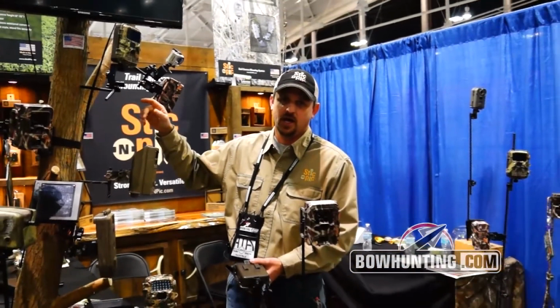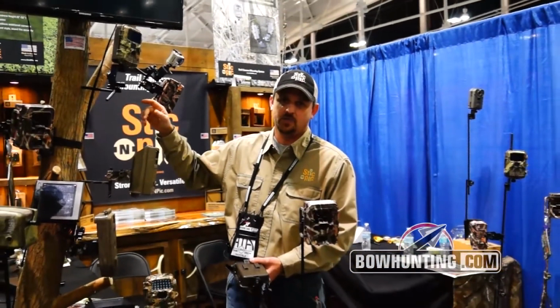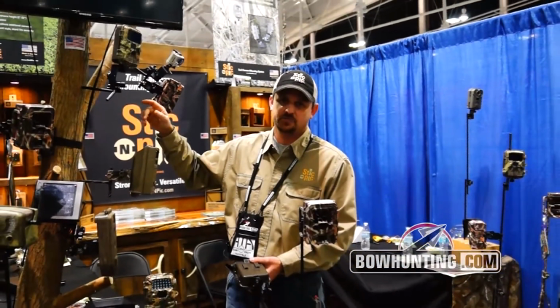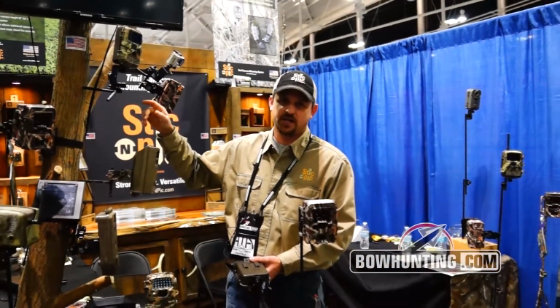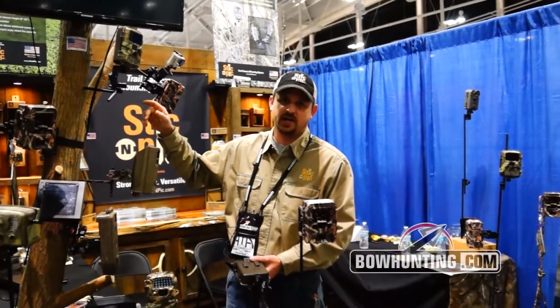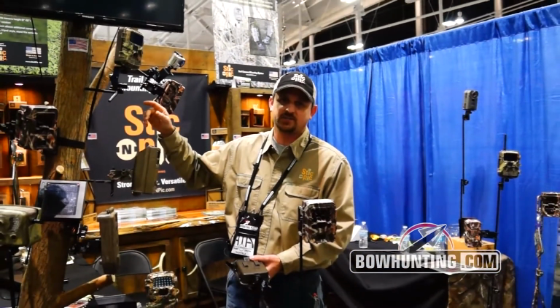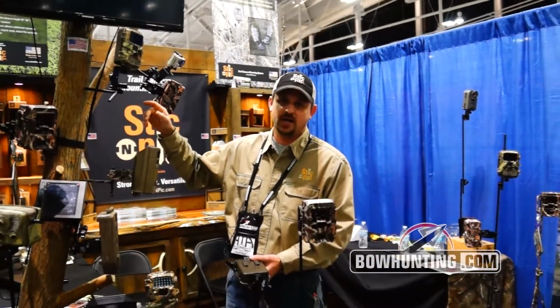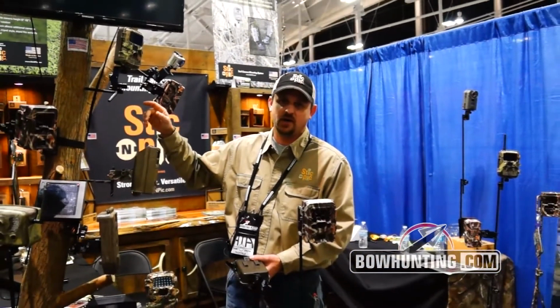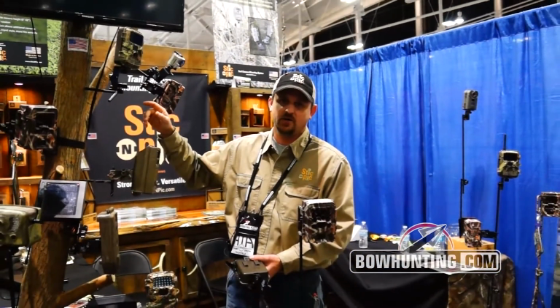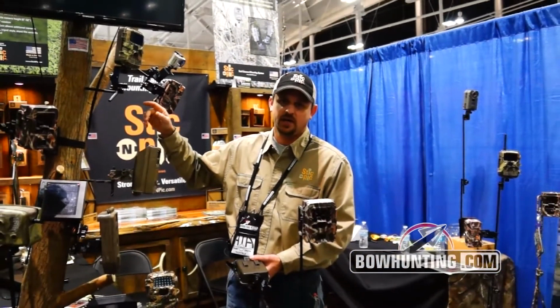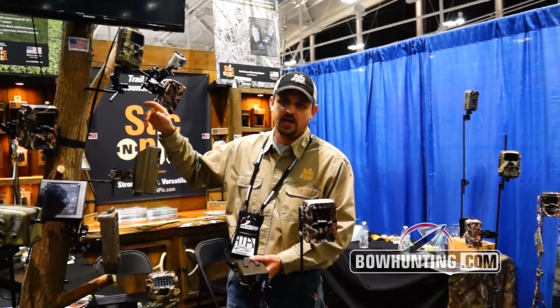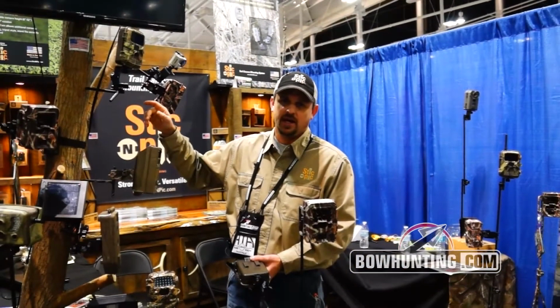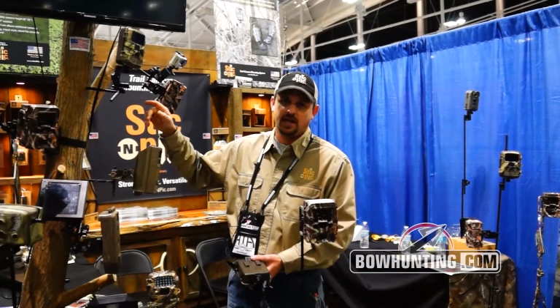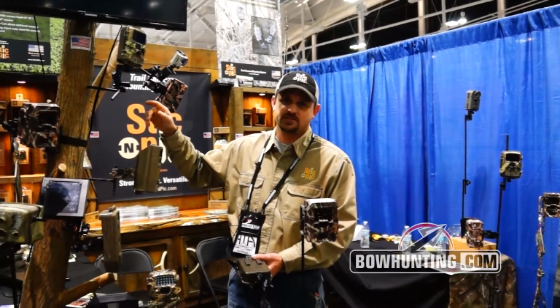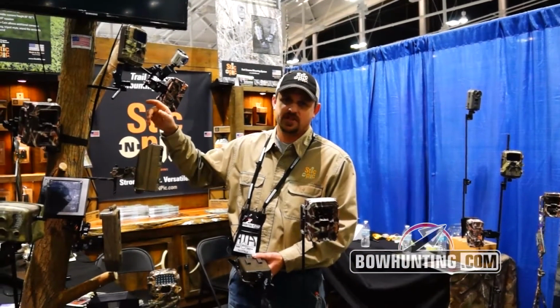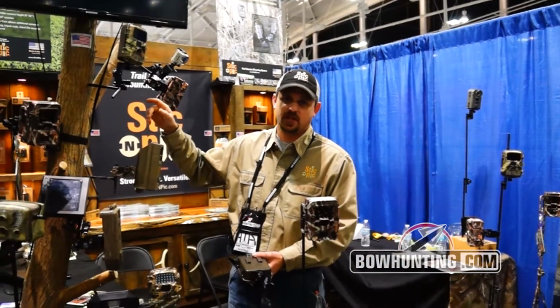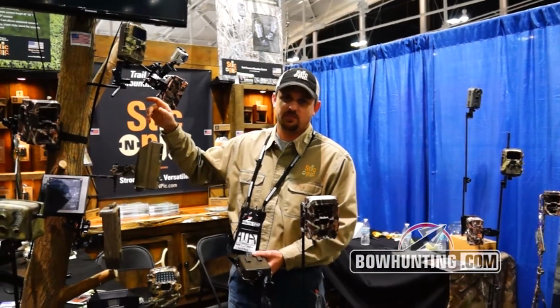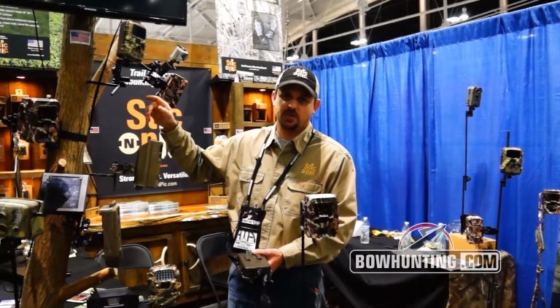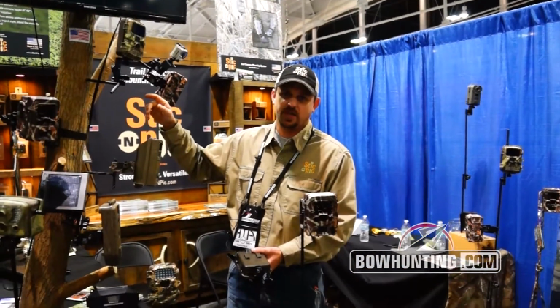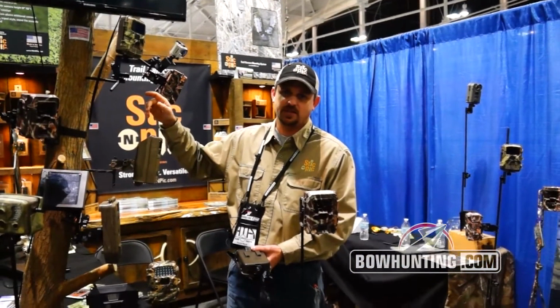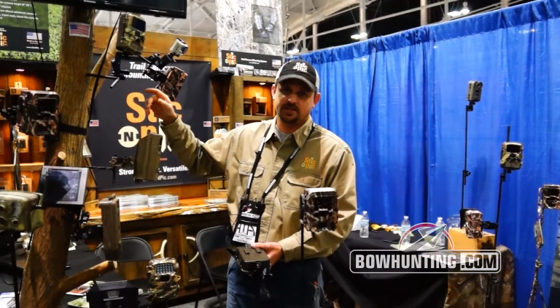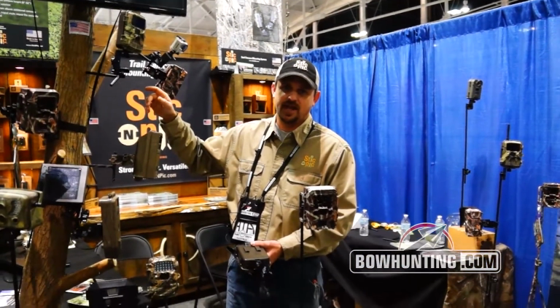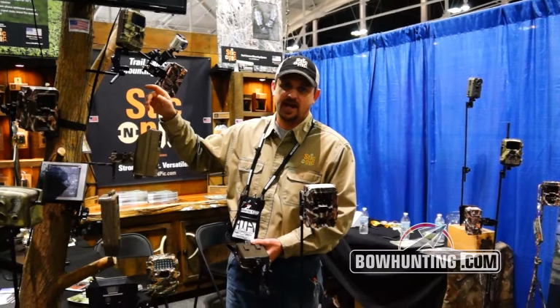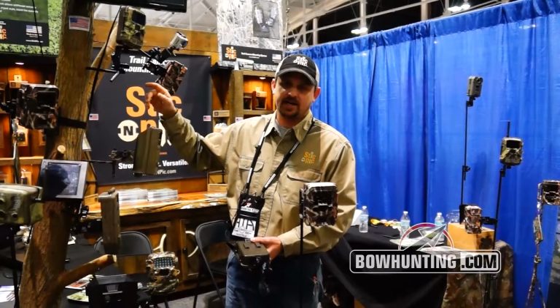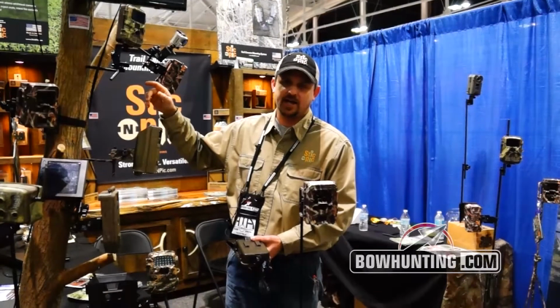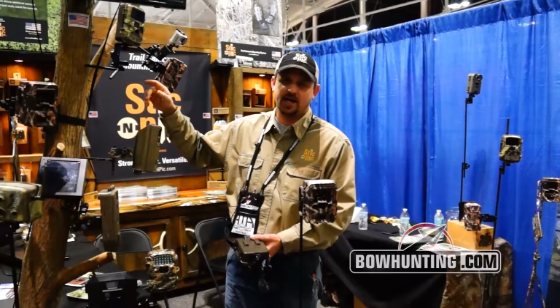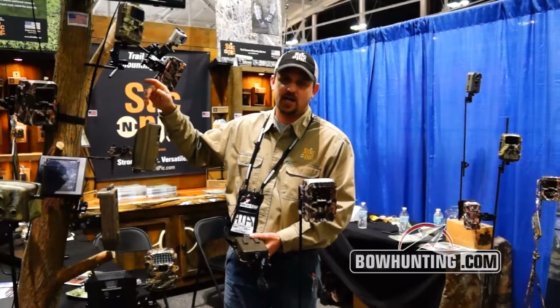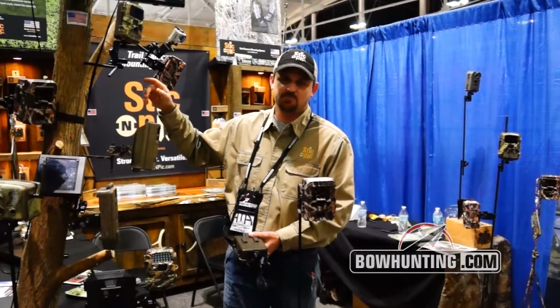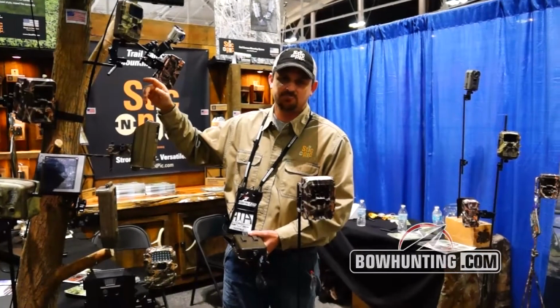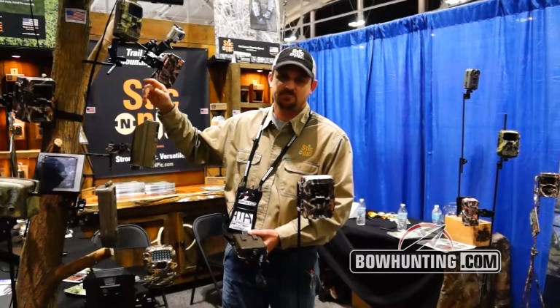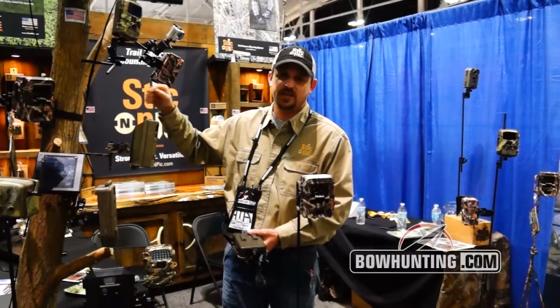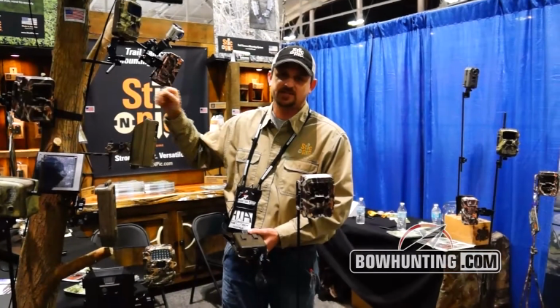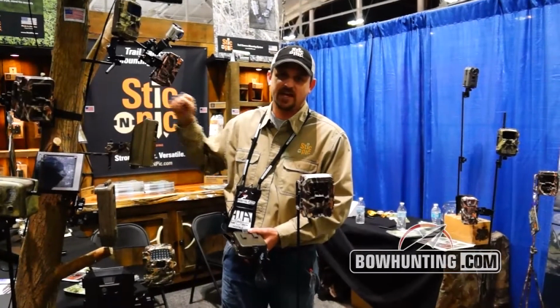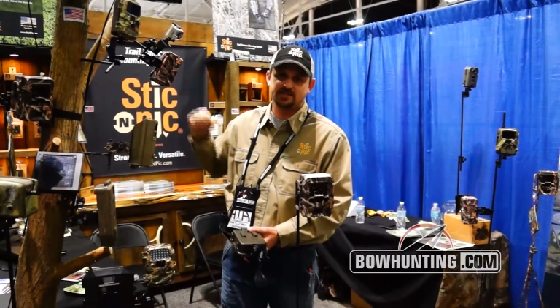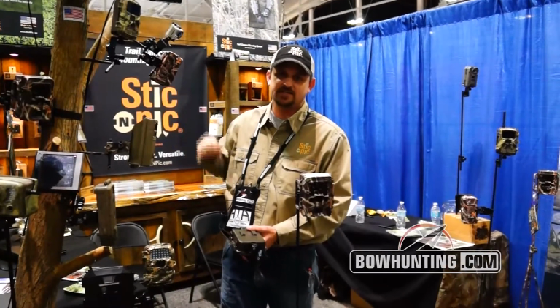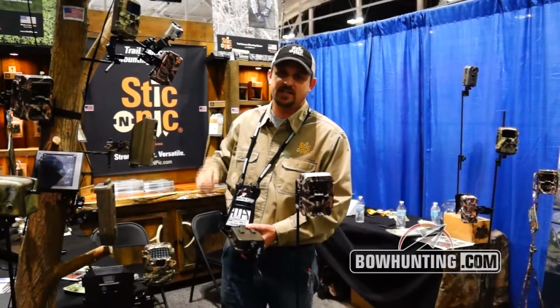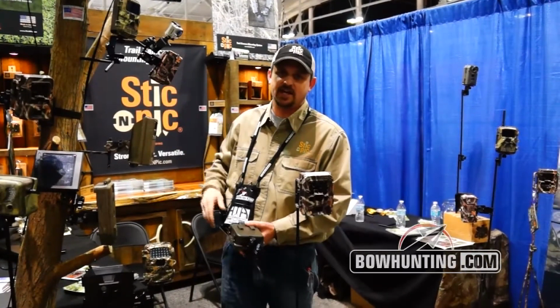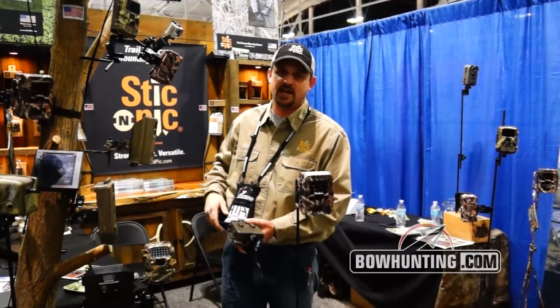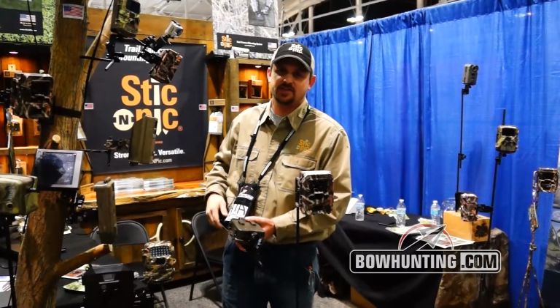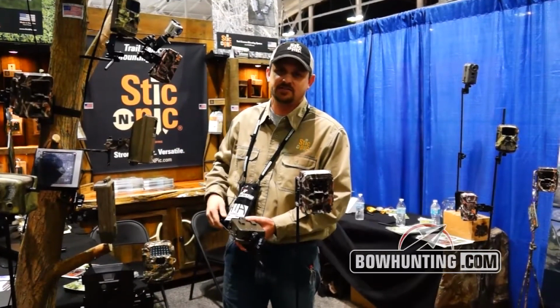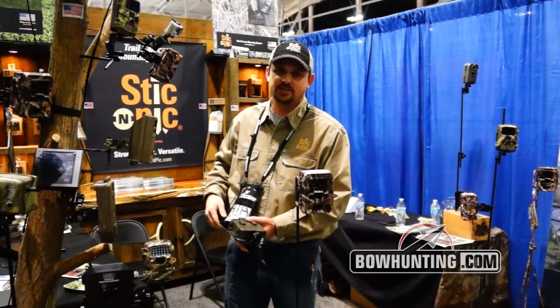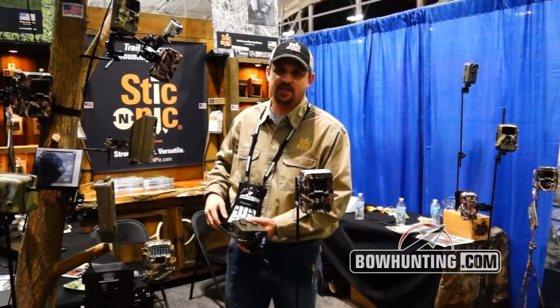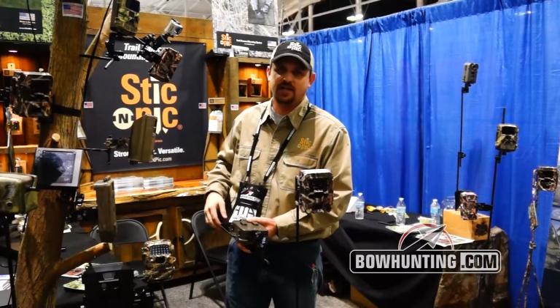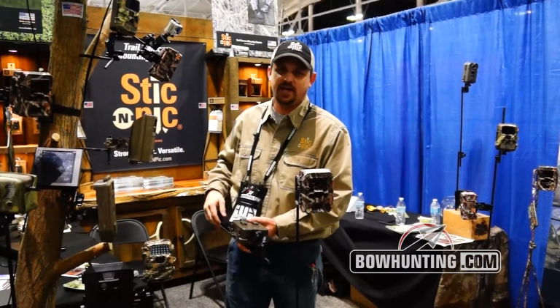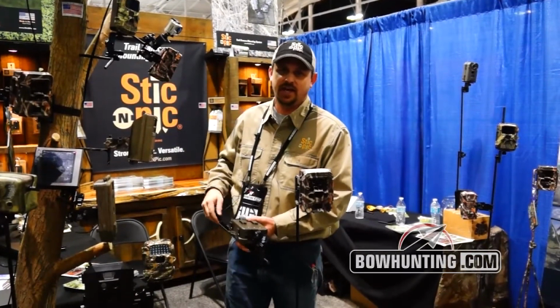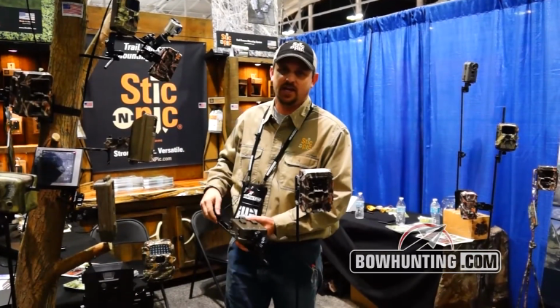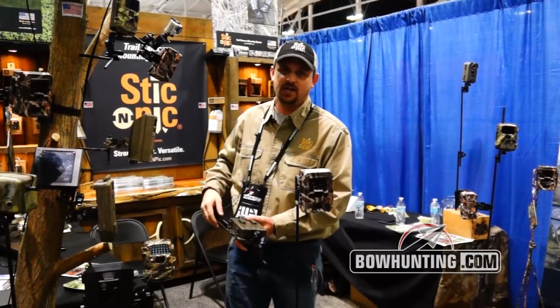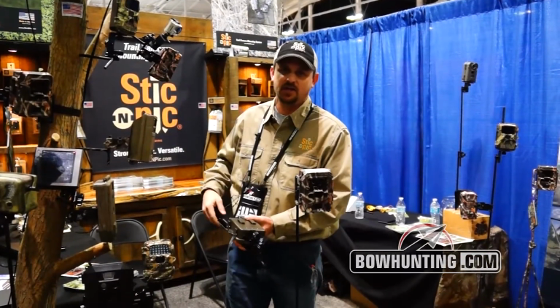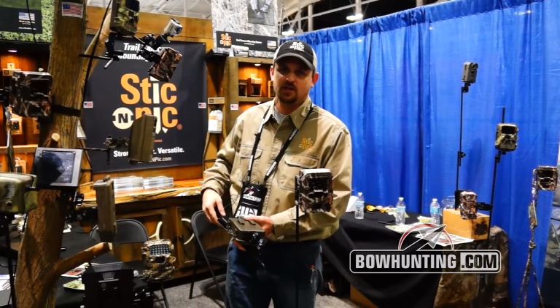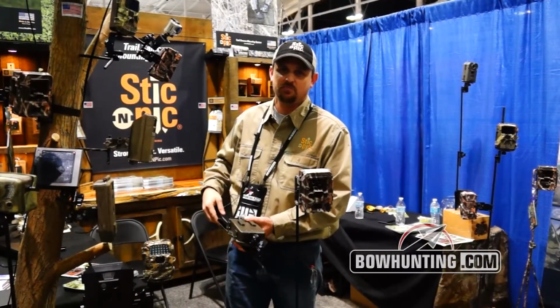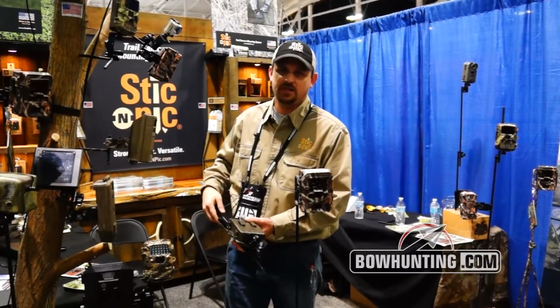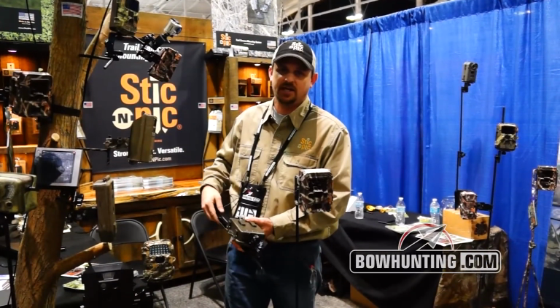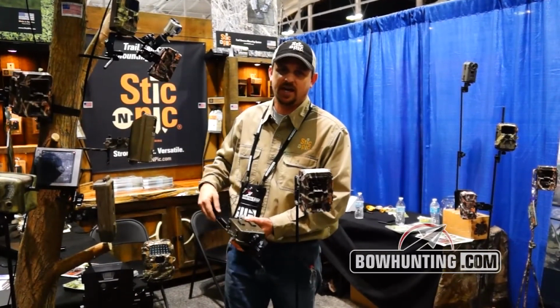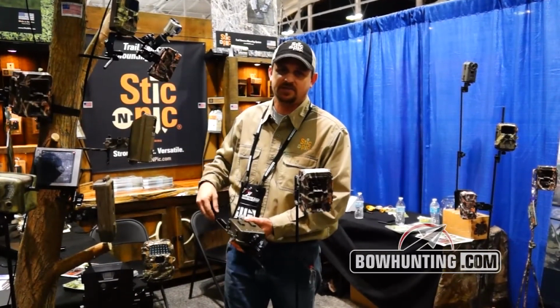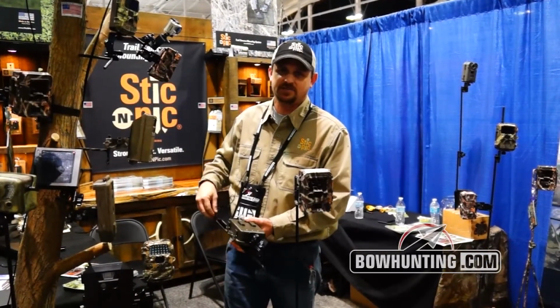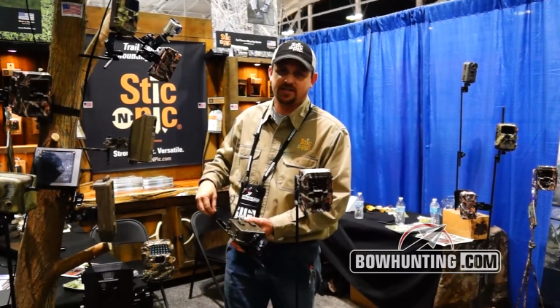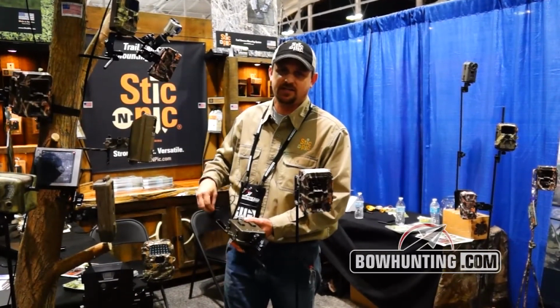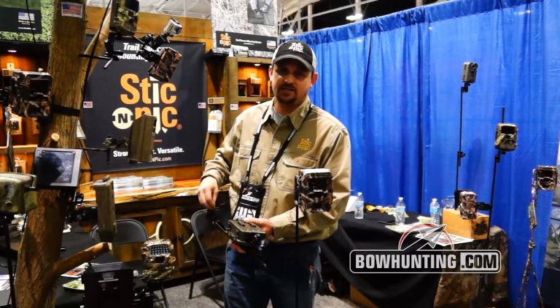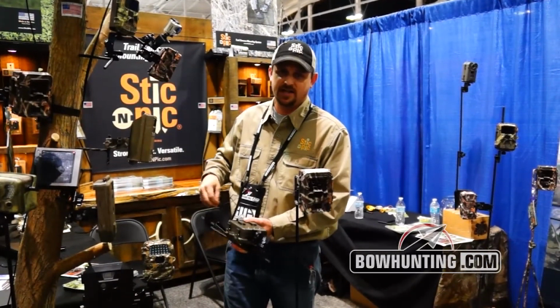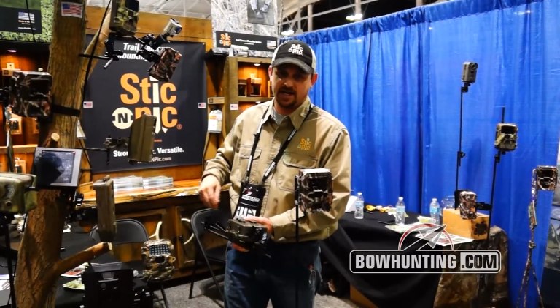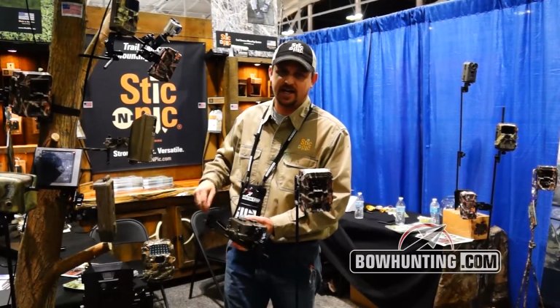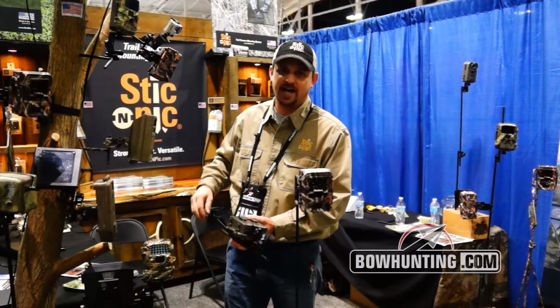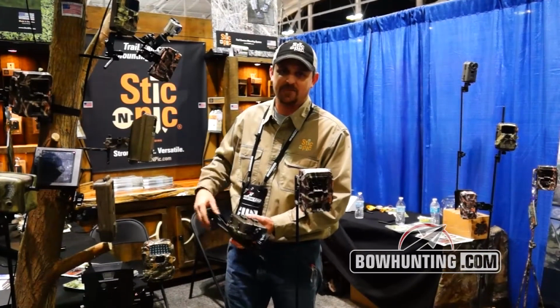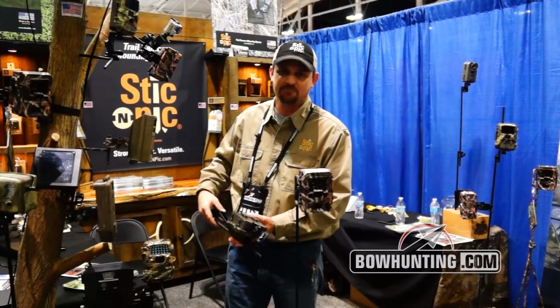Check us out at stickandpick.com — that's S-T-I-C-N-P-I-C dot com. We'll see you next time.